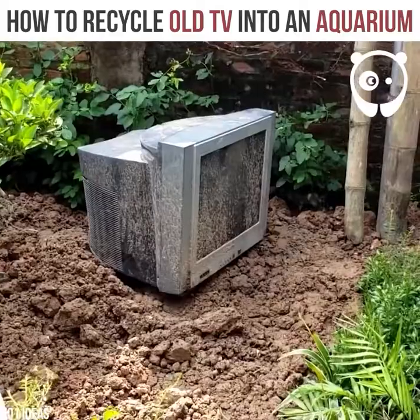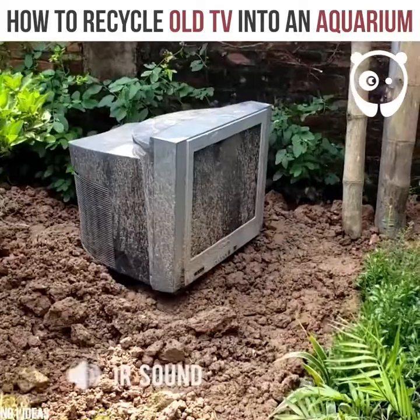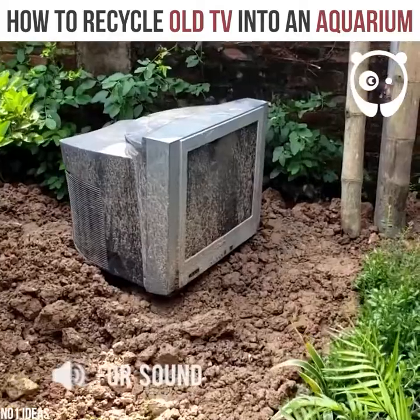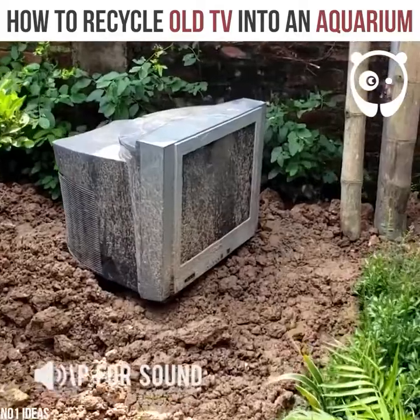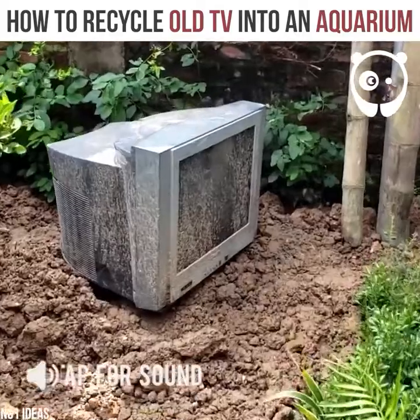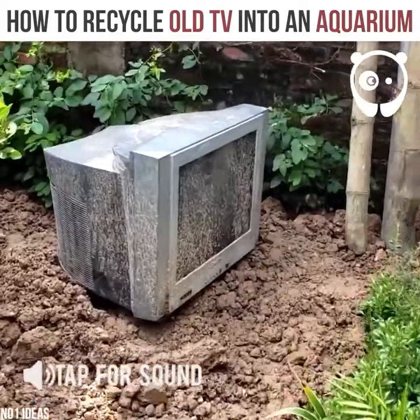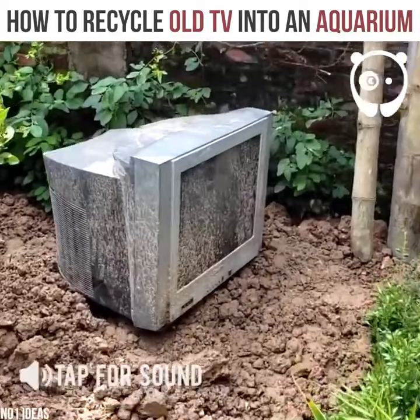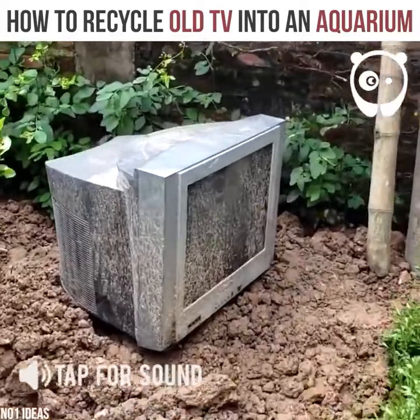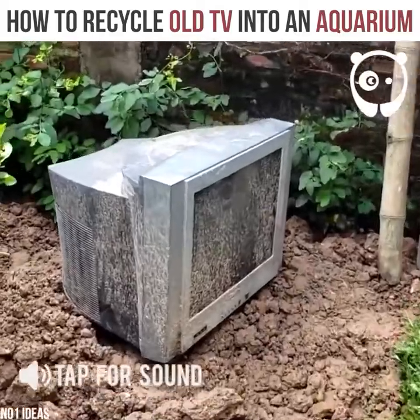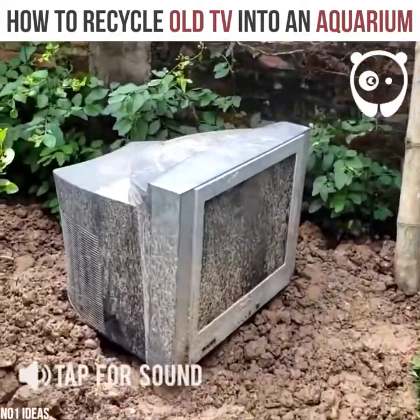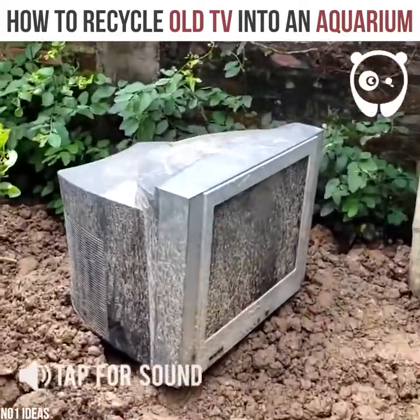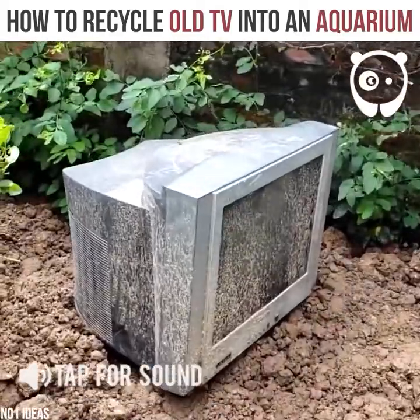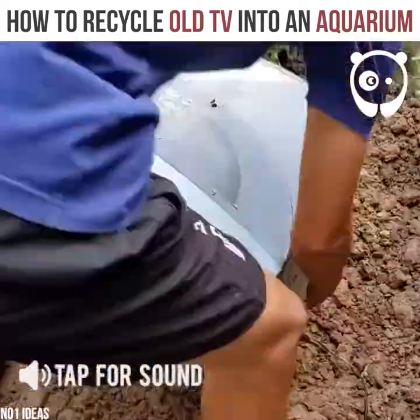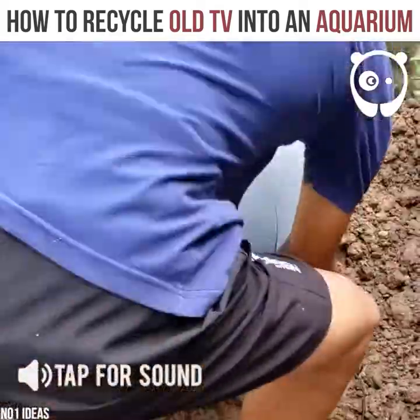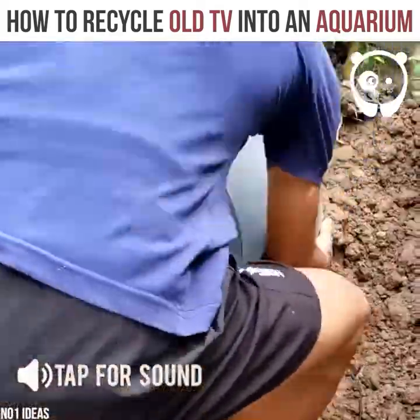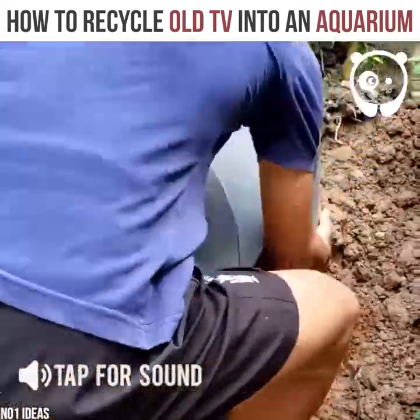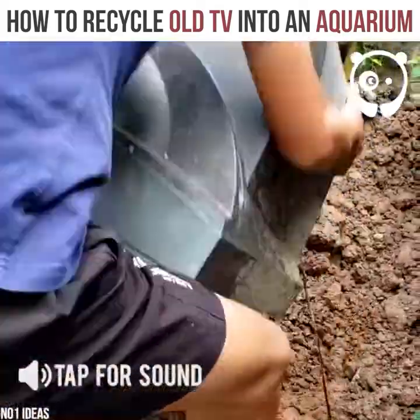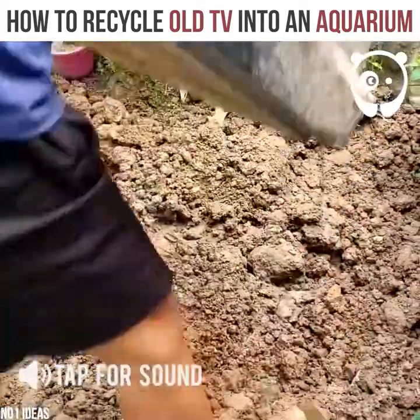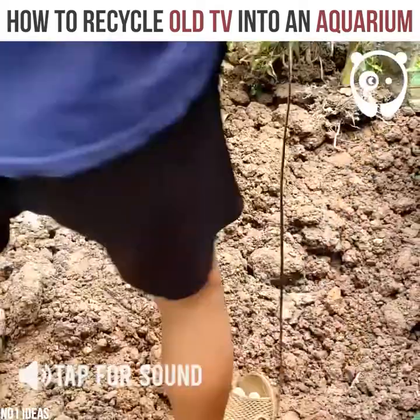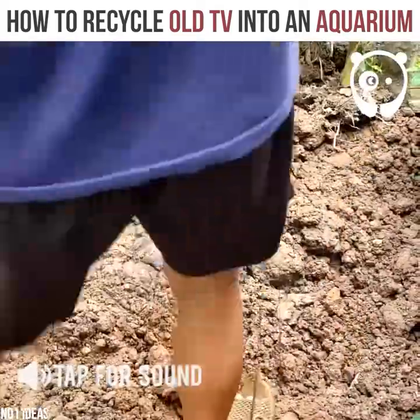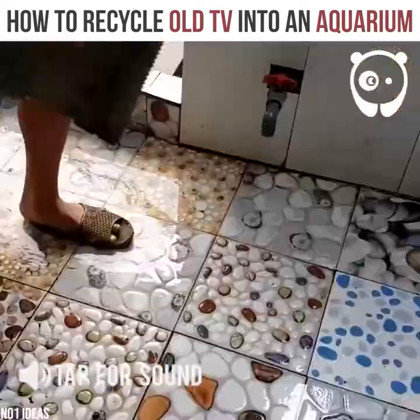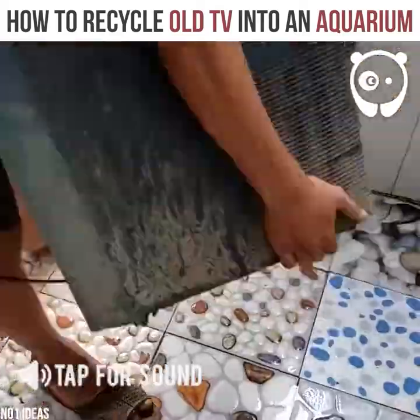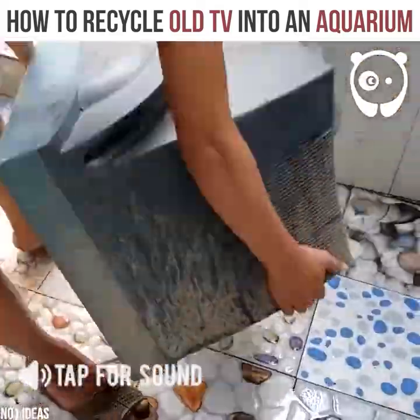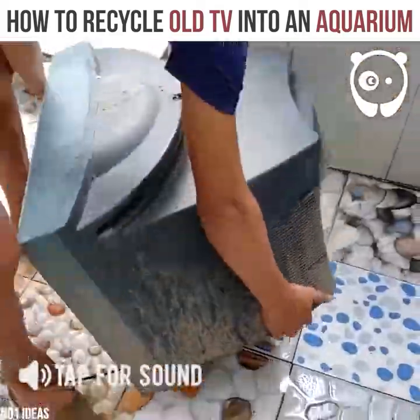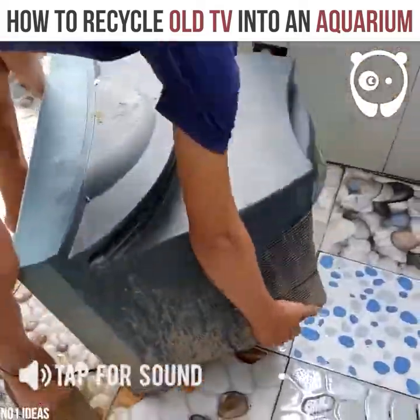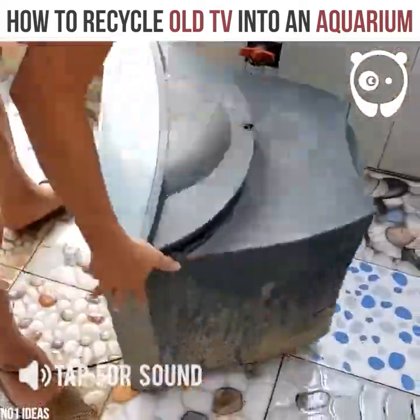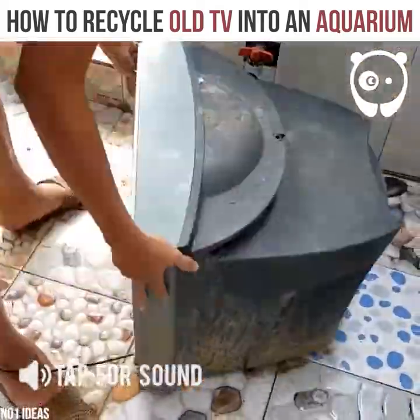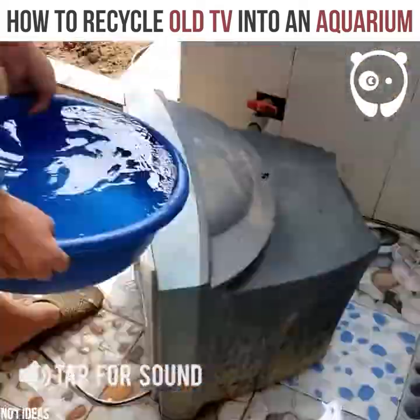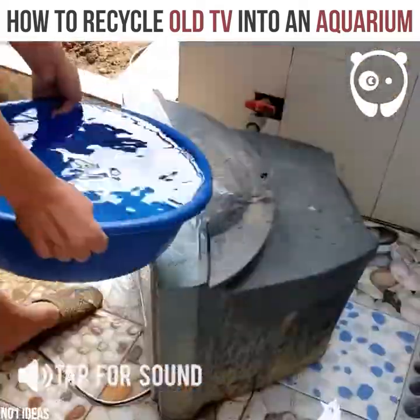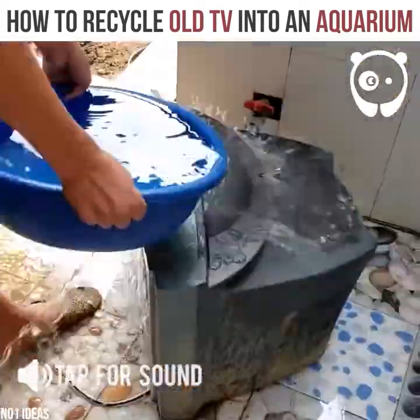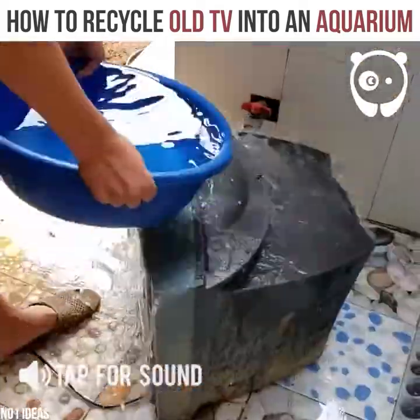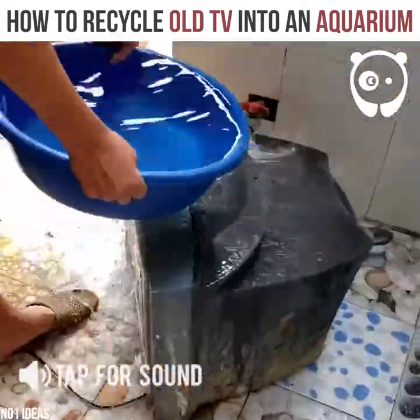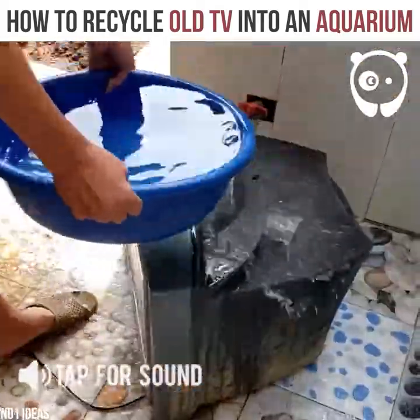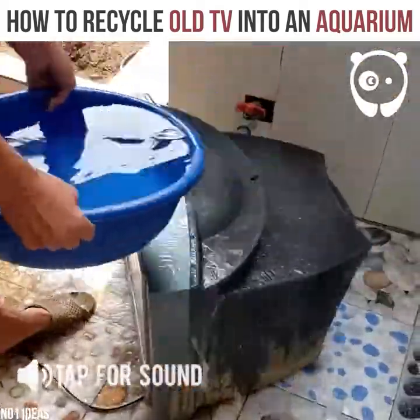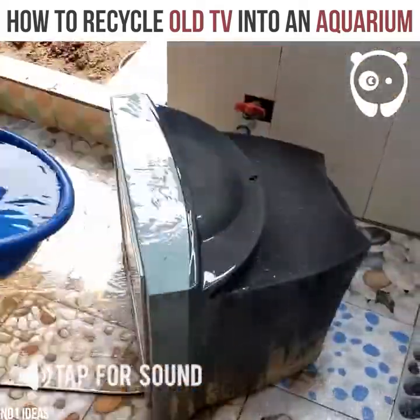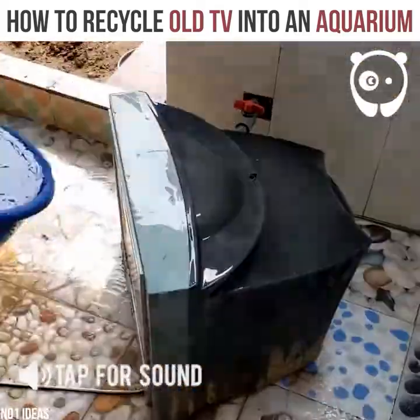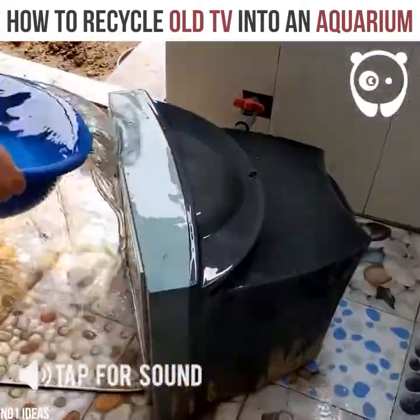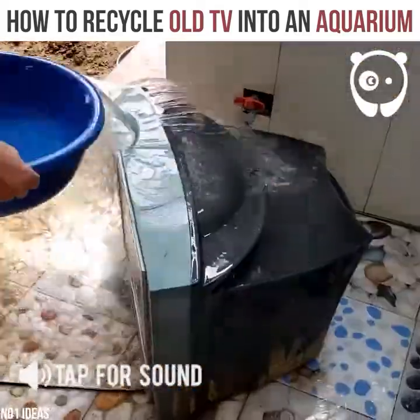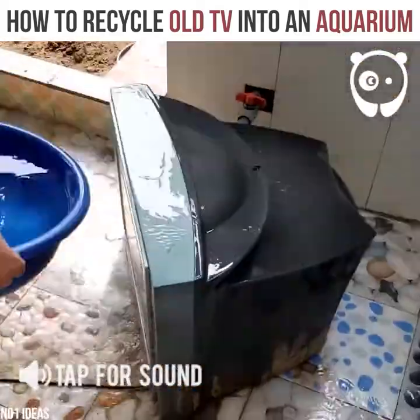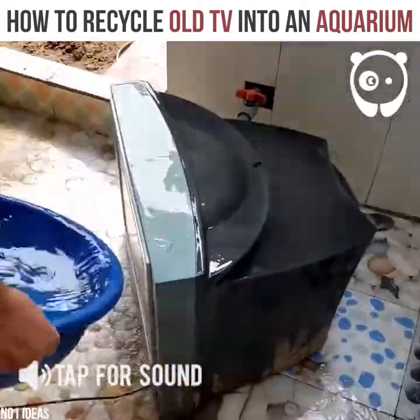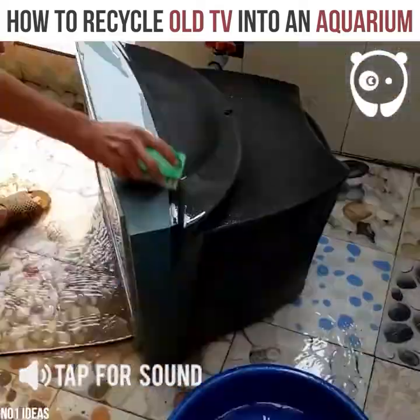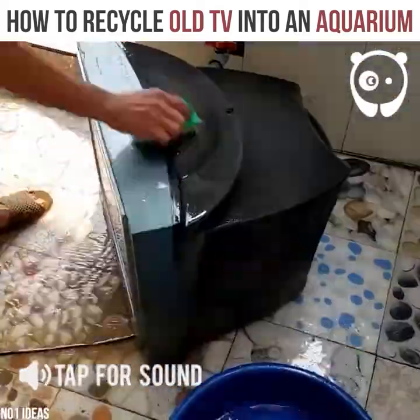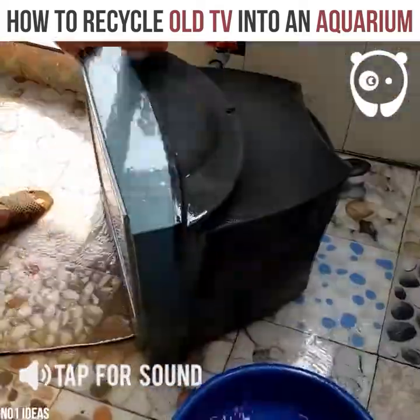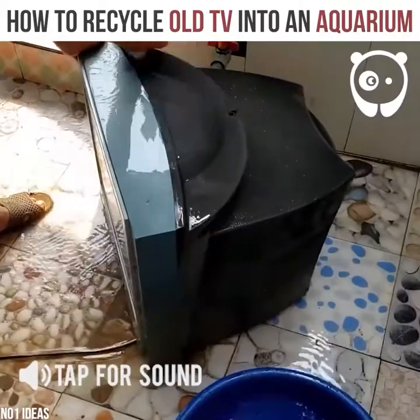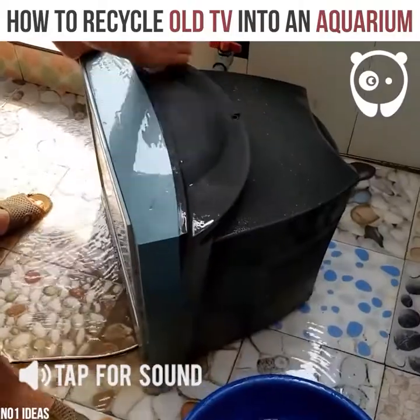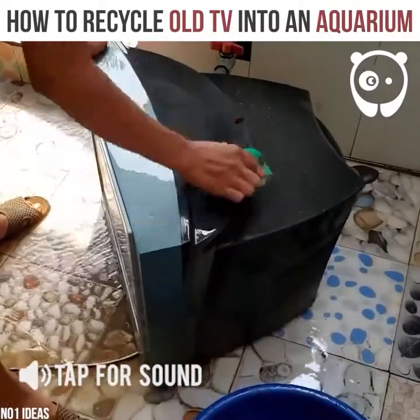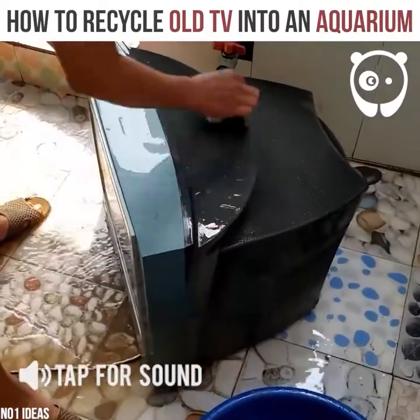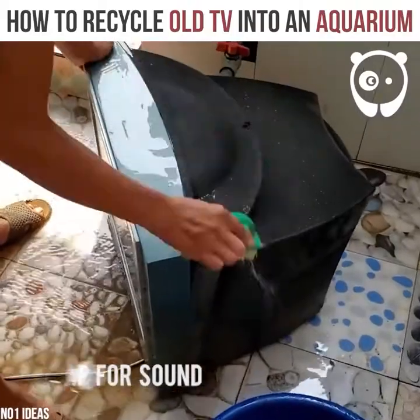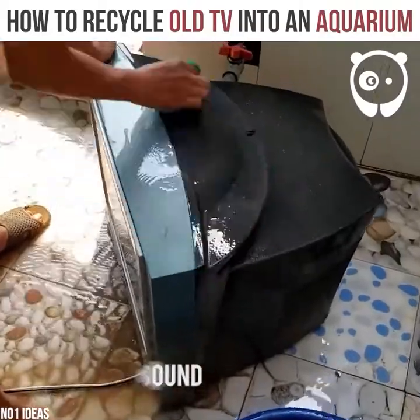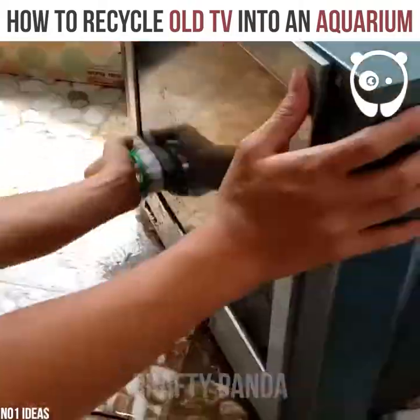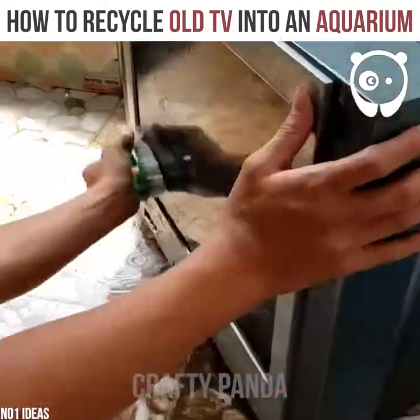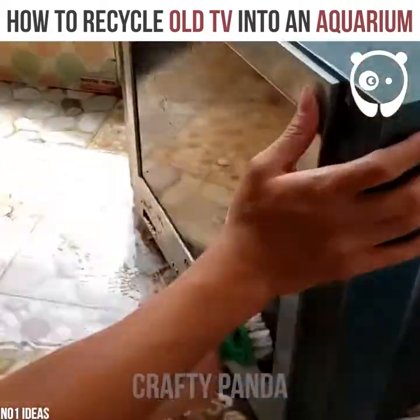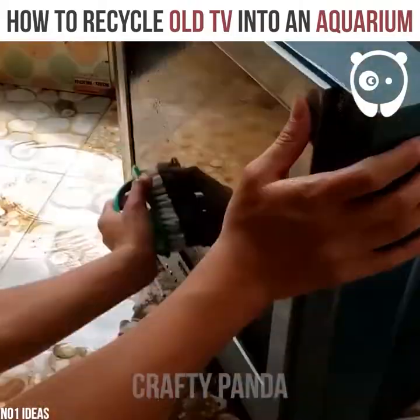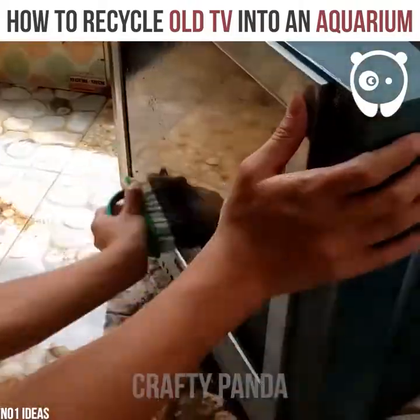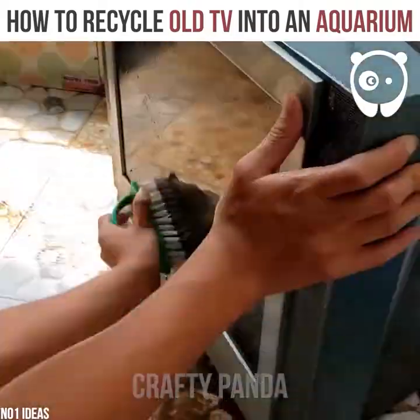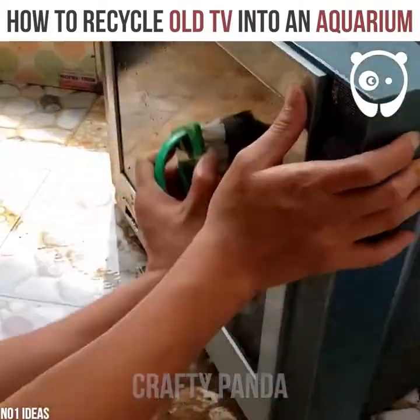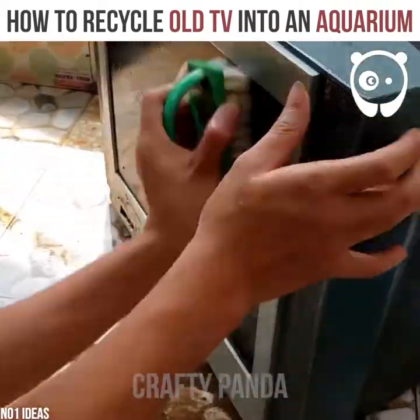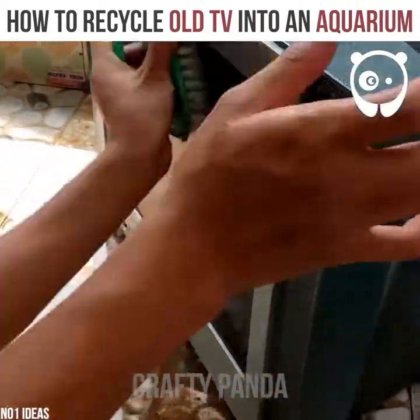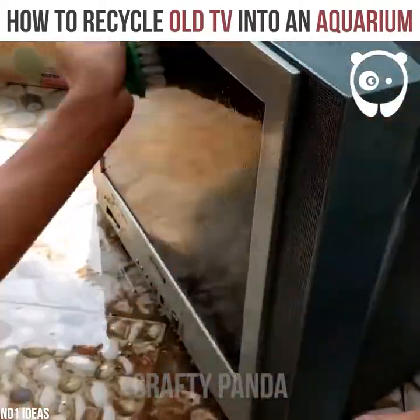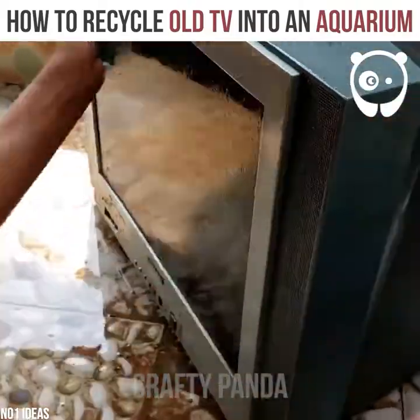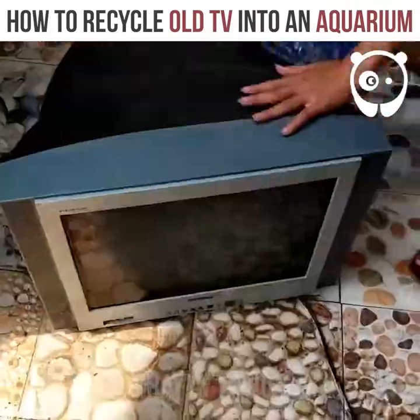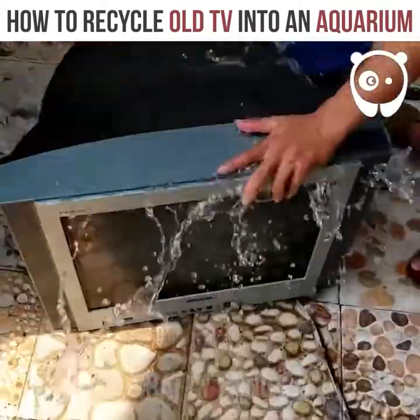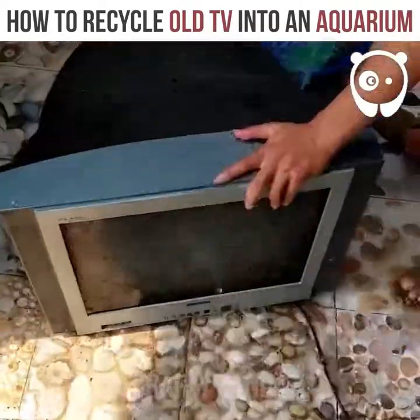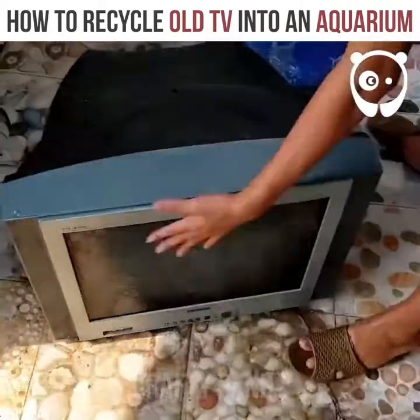Today we'll be converting an old TV into an aquarium. The TV is washed — we don't want it to be all muddy and stinky.